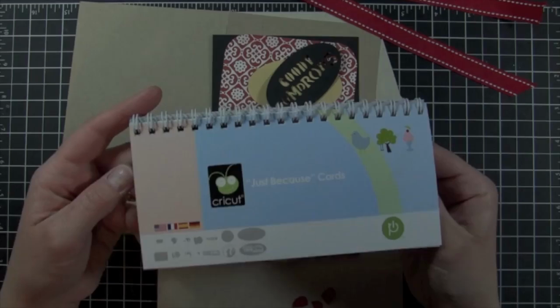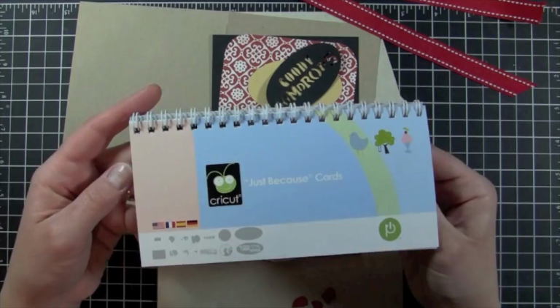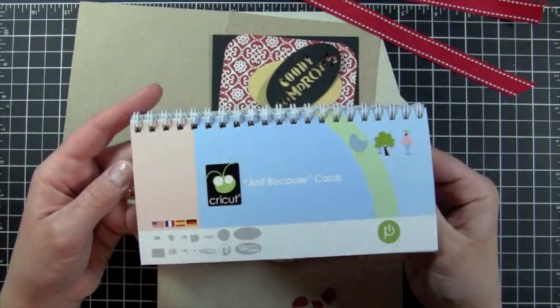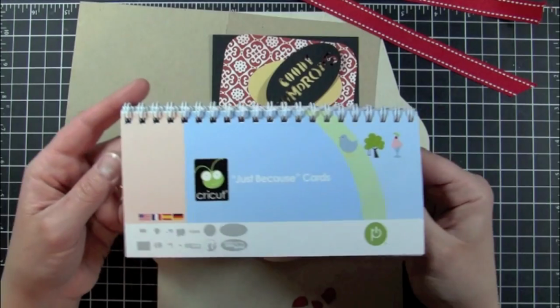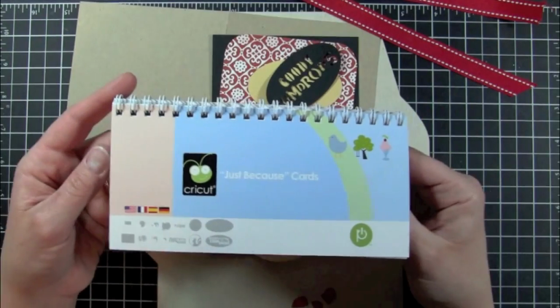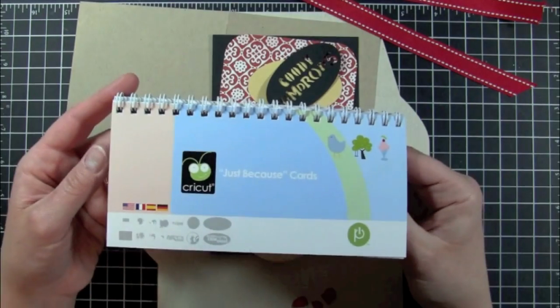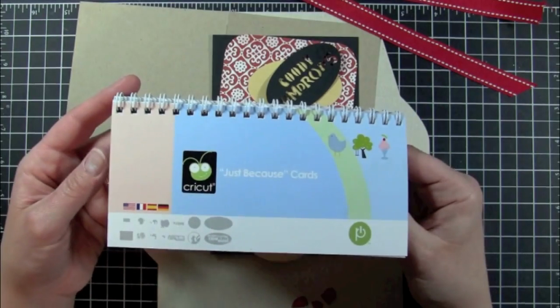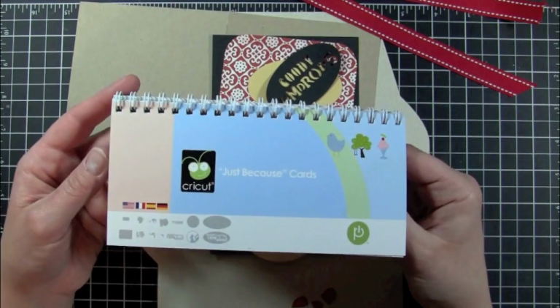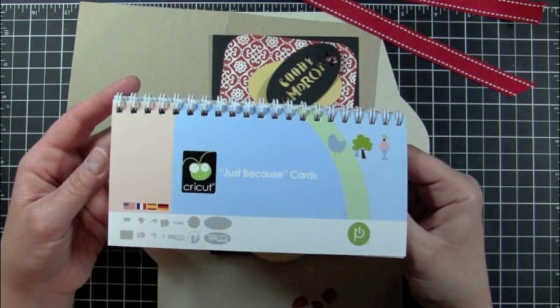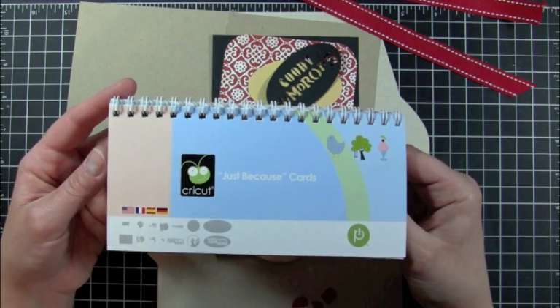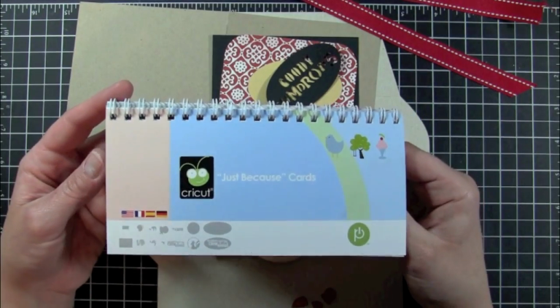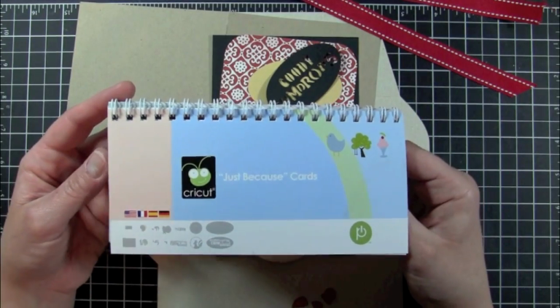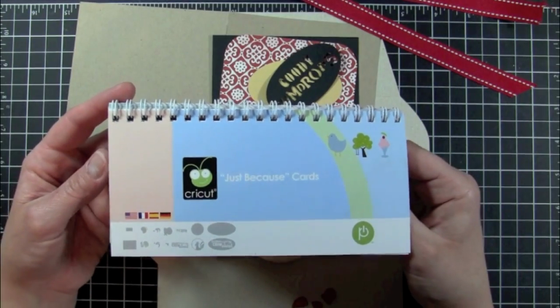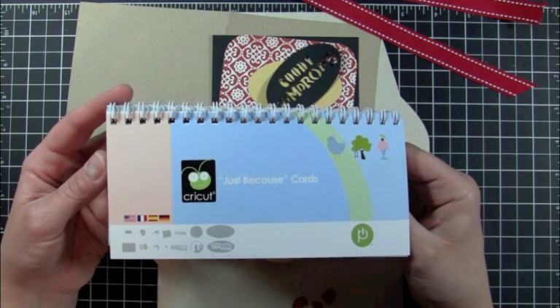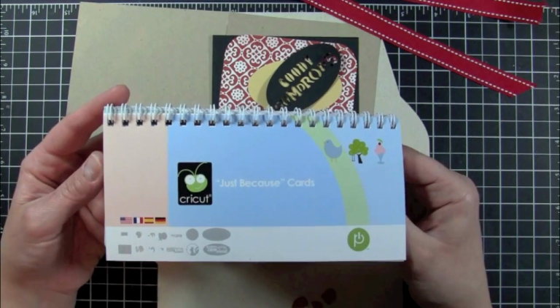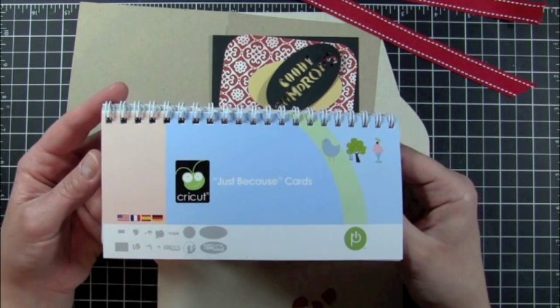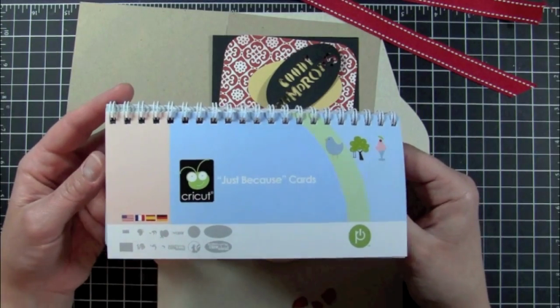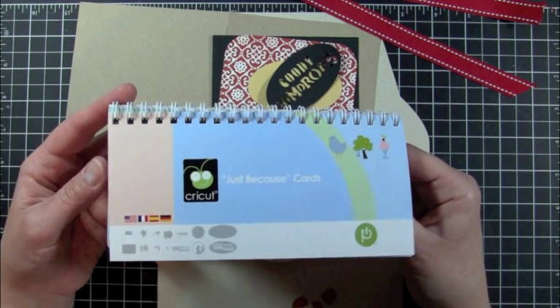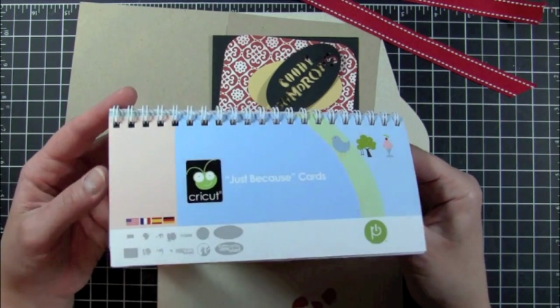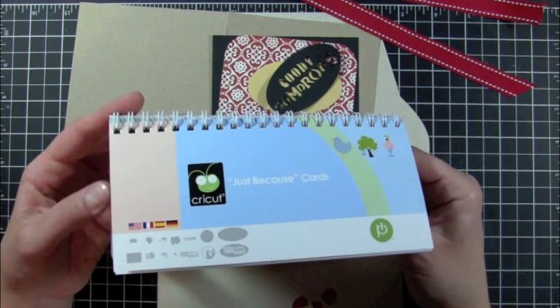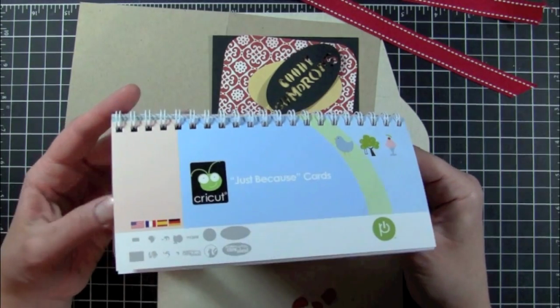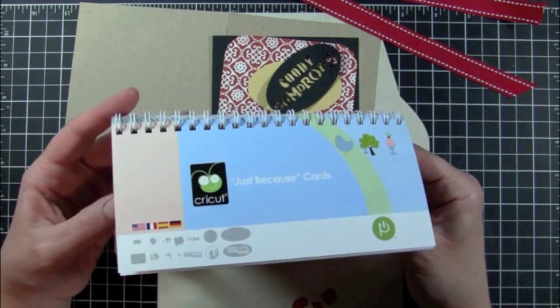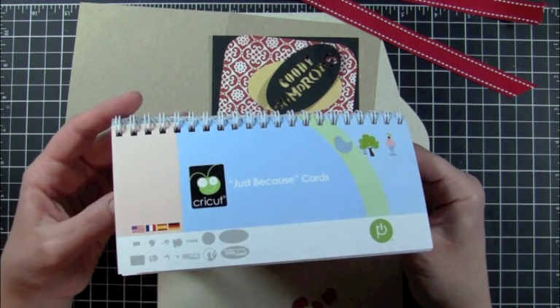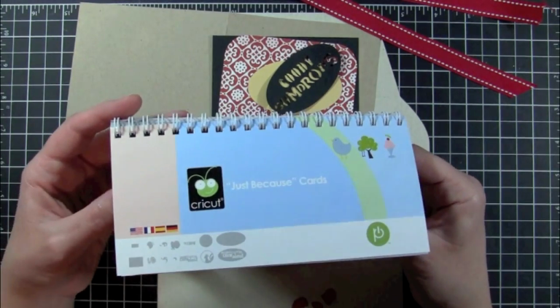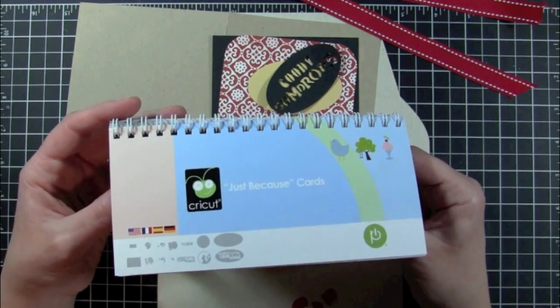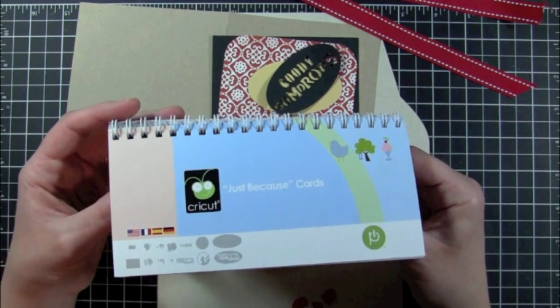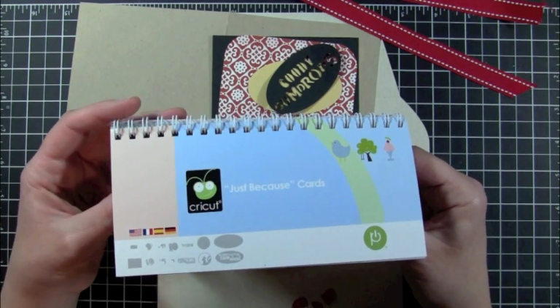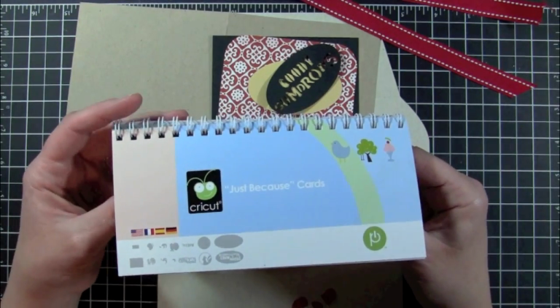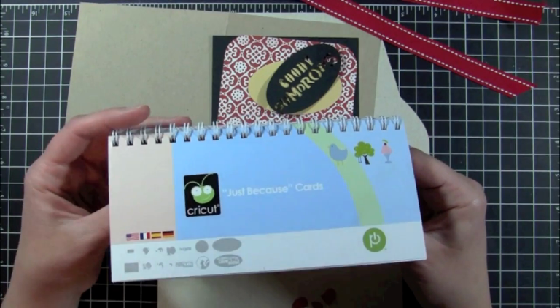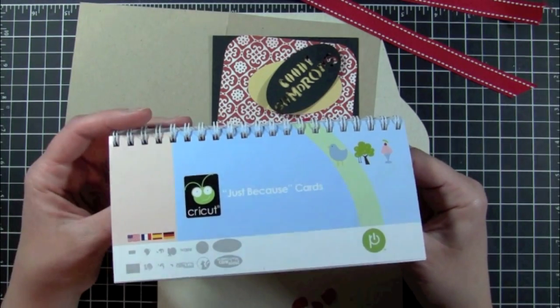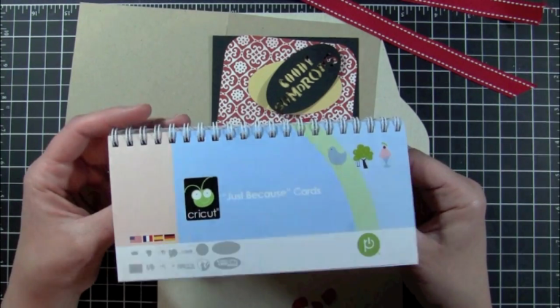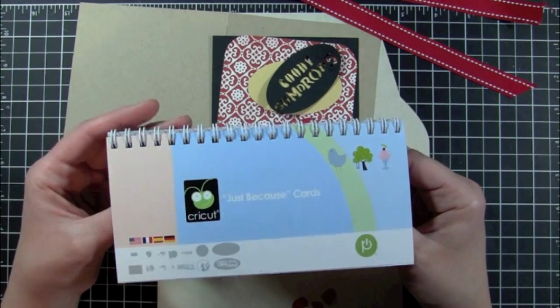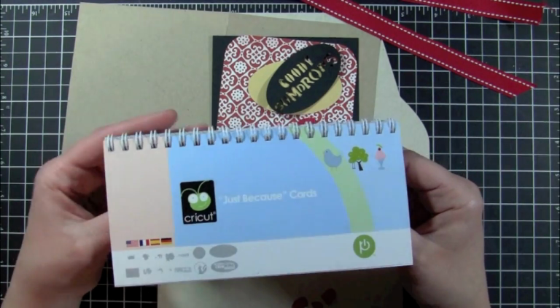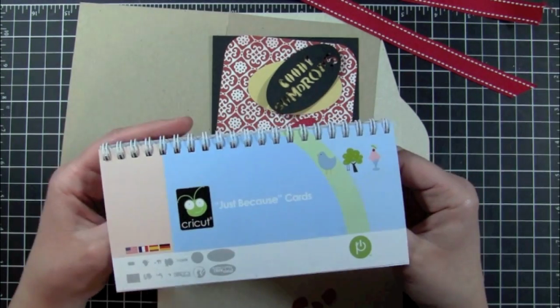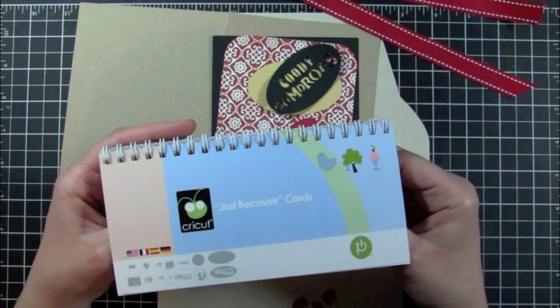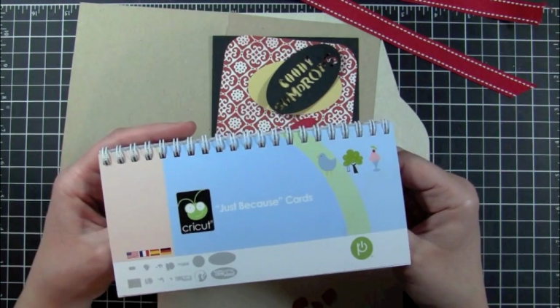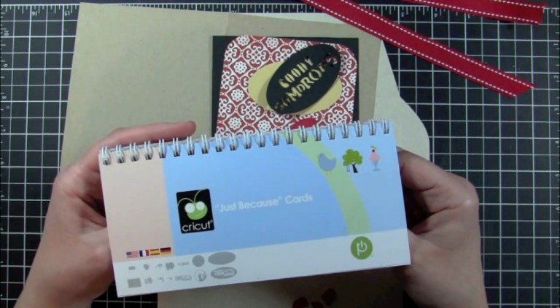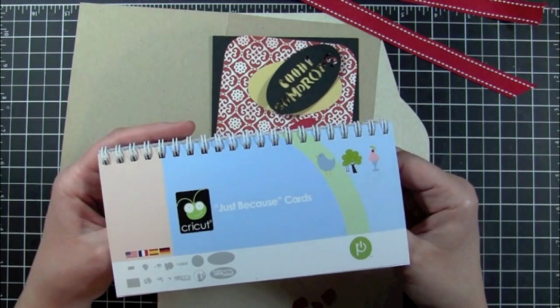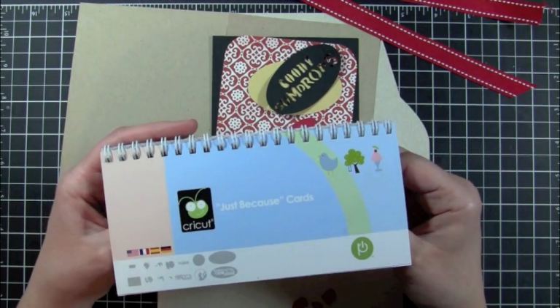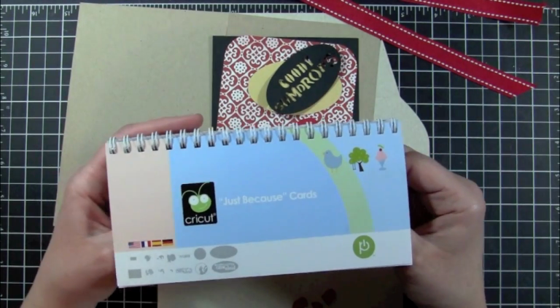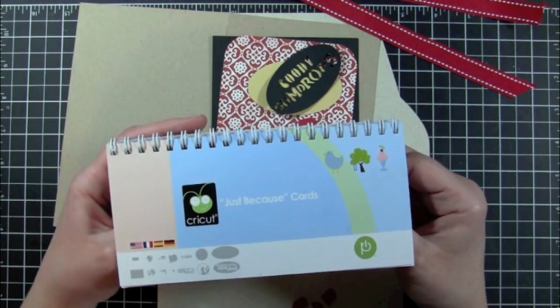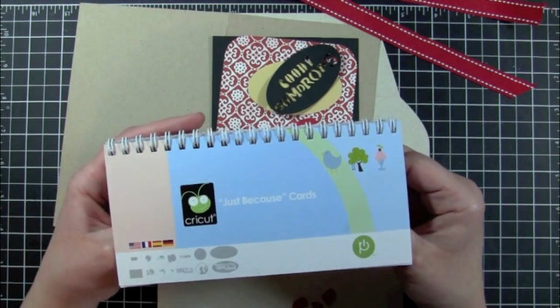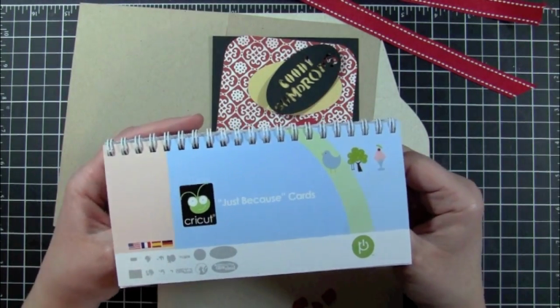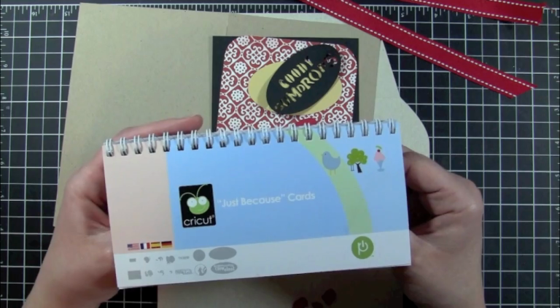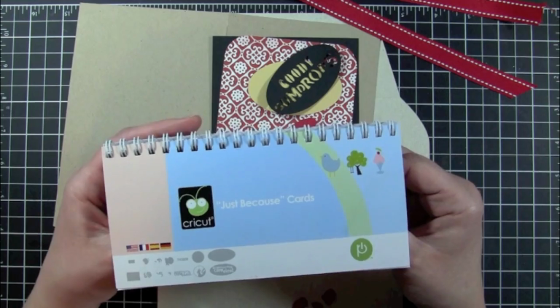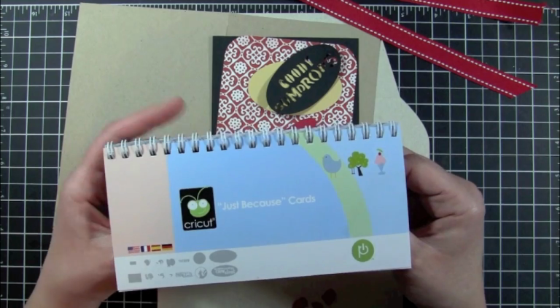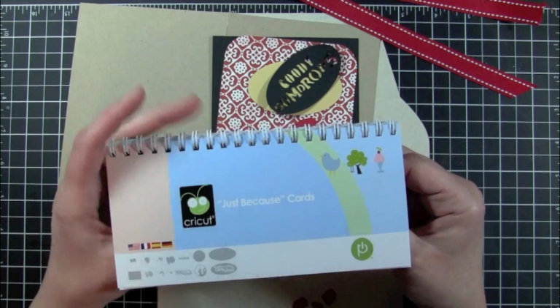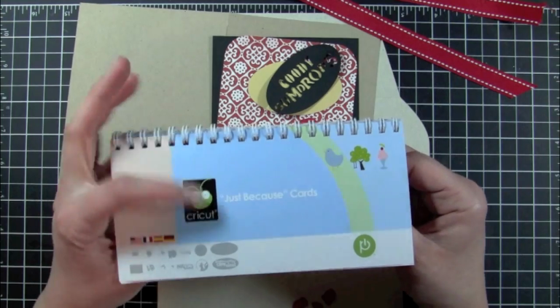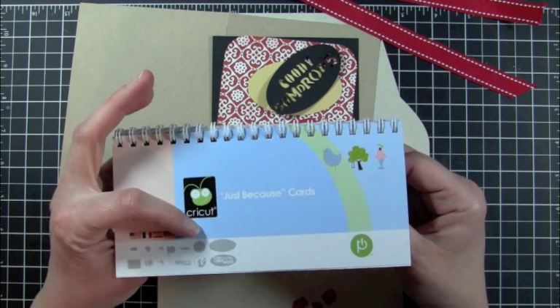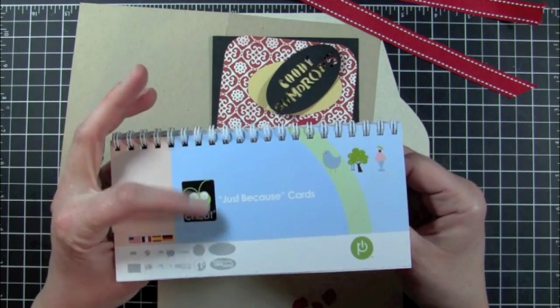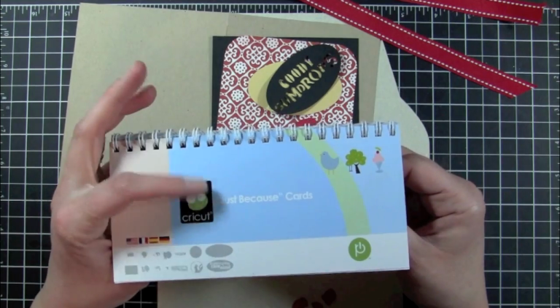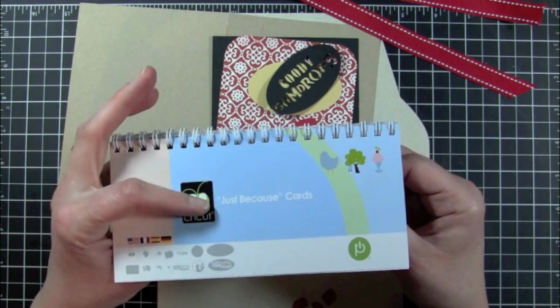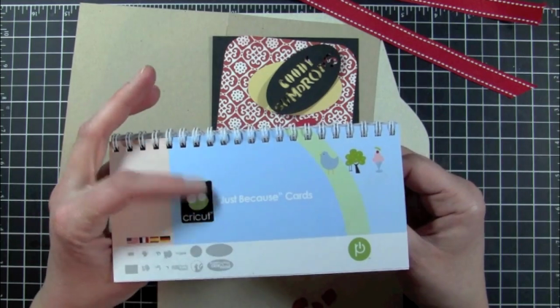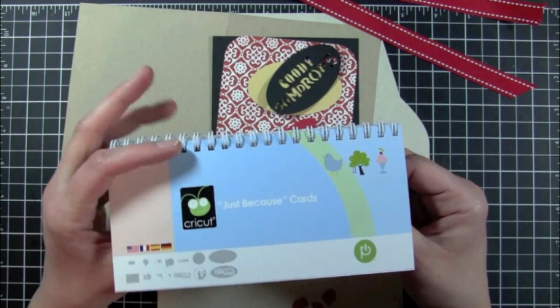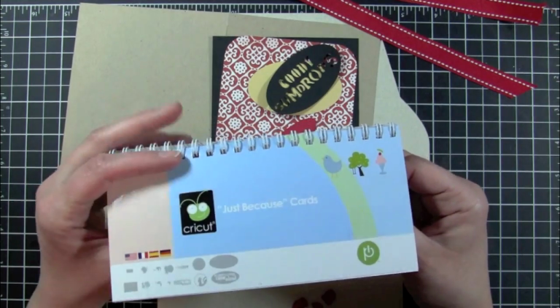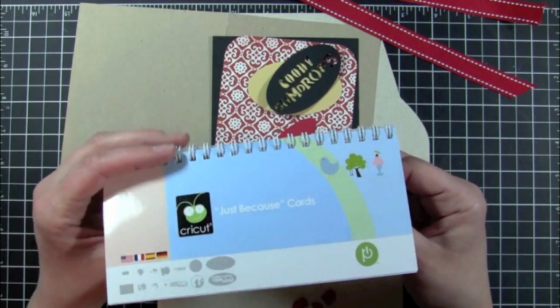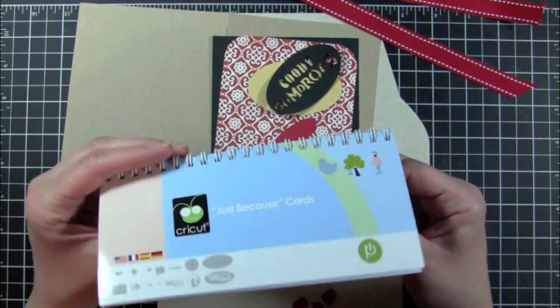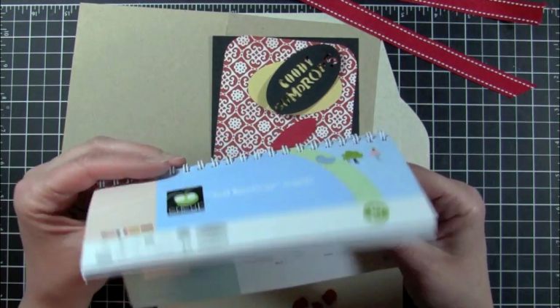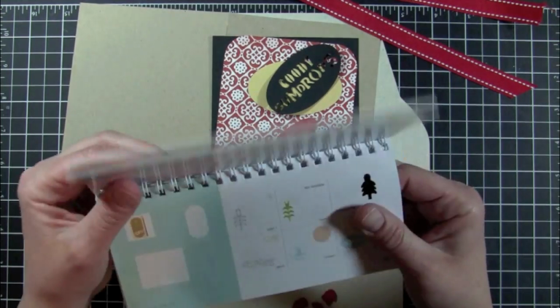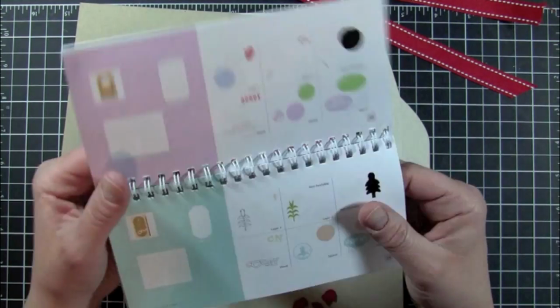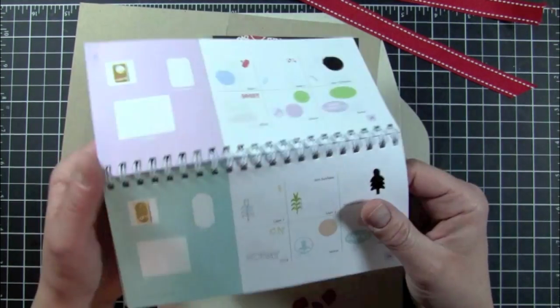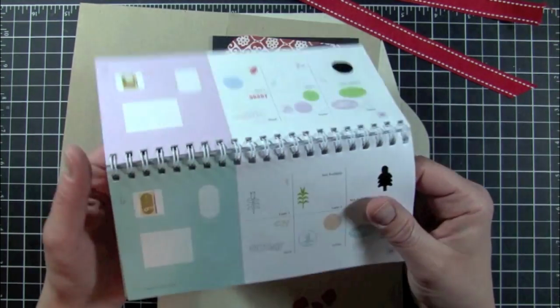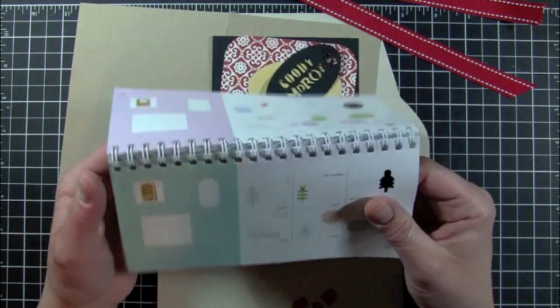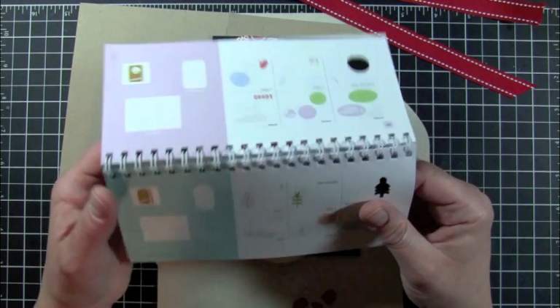Hey everybody, it's Kristina from Creations with Kristina, and today we are working on card number five for the Just Because Cards Cricut Cartridge series.